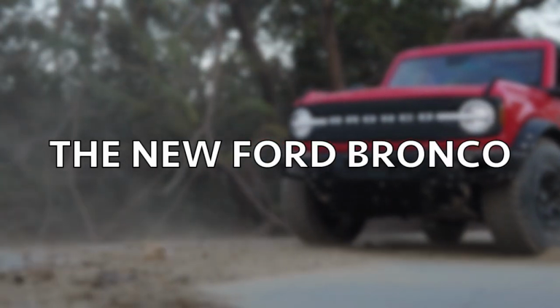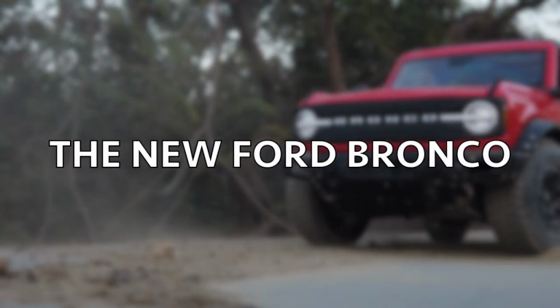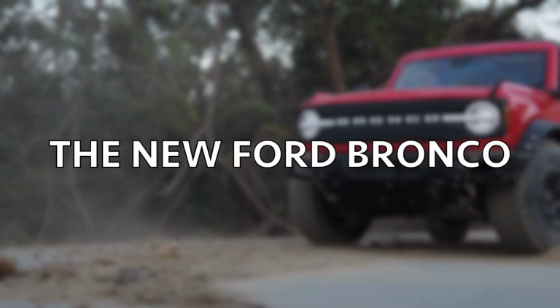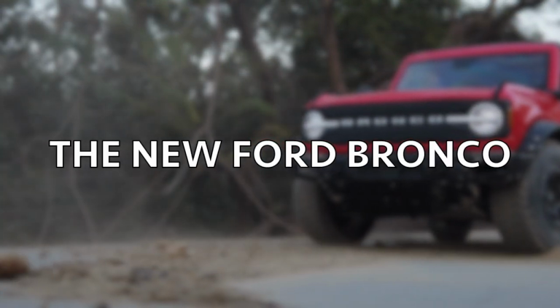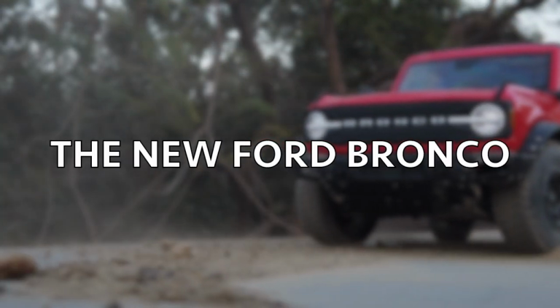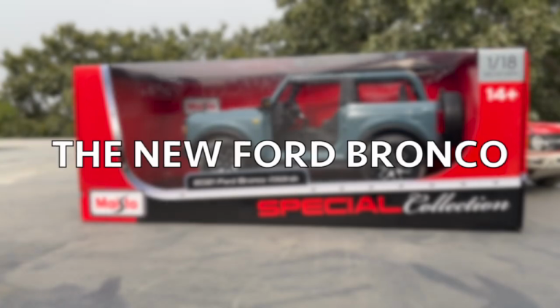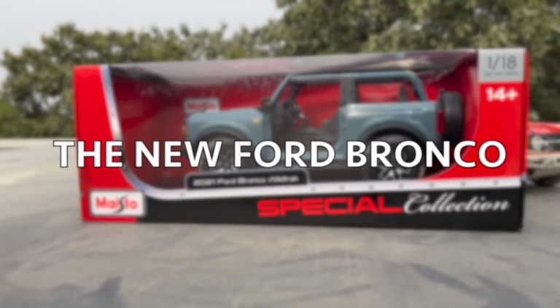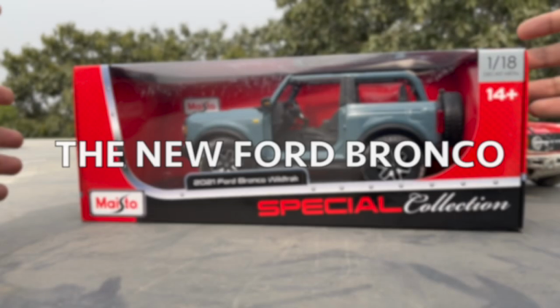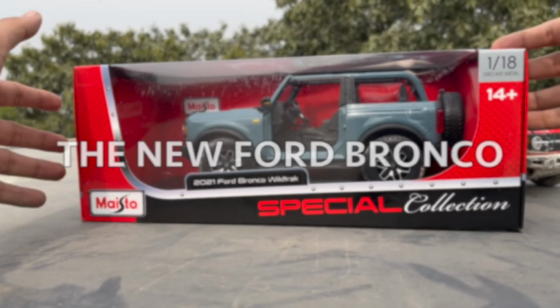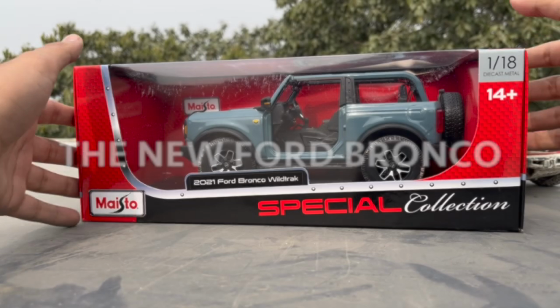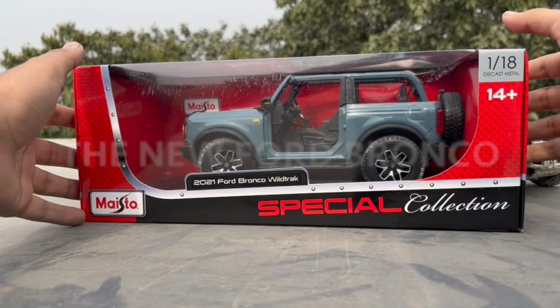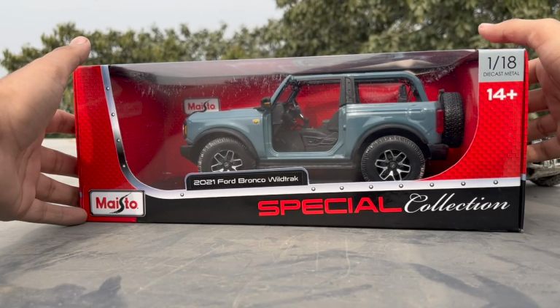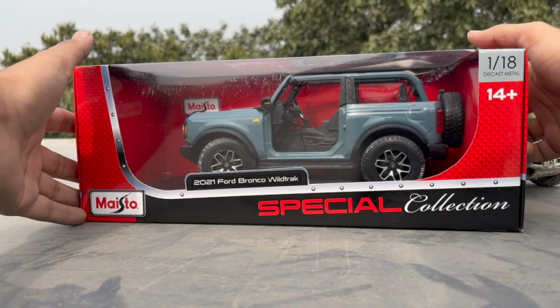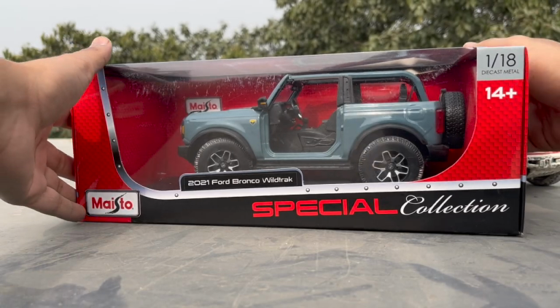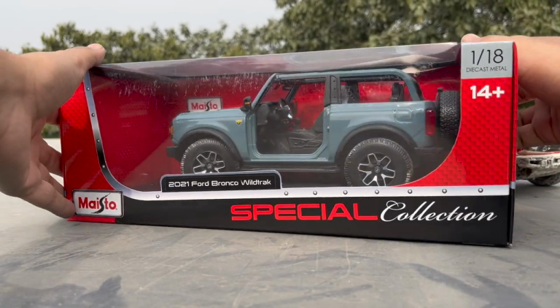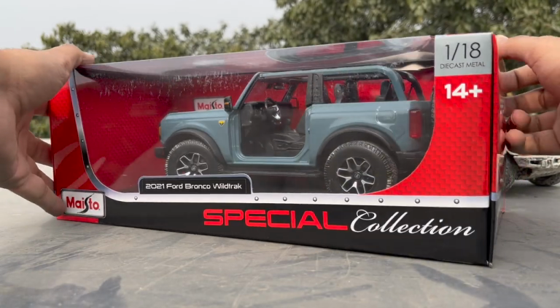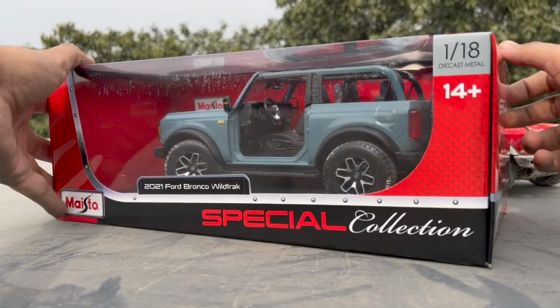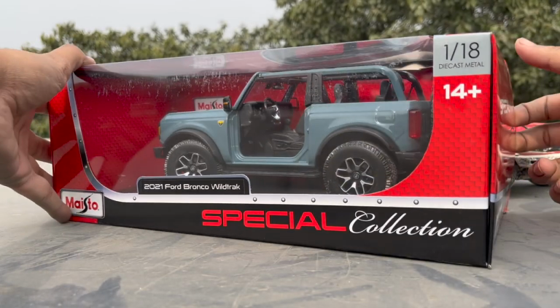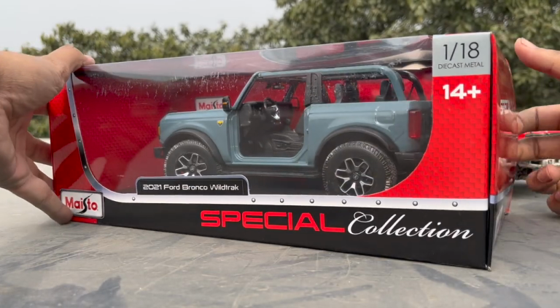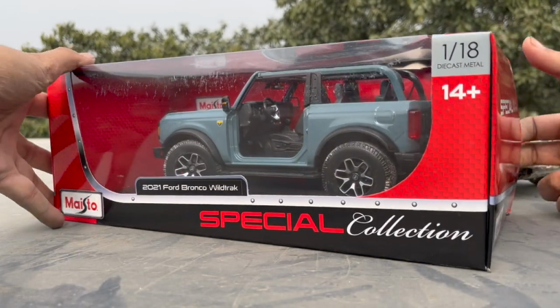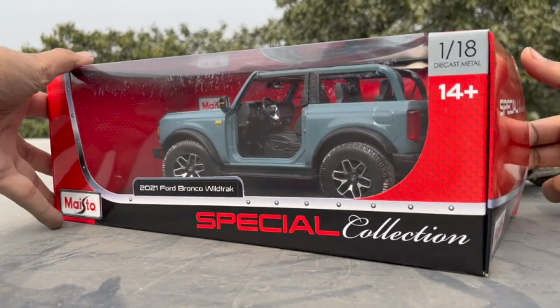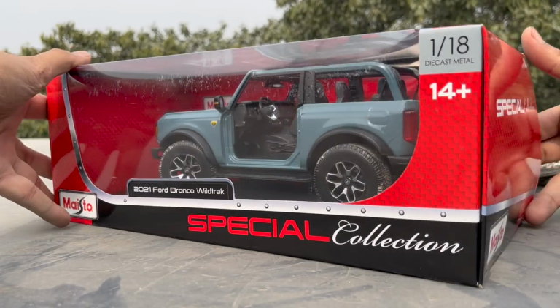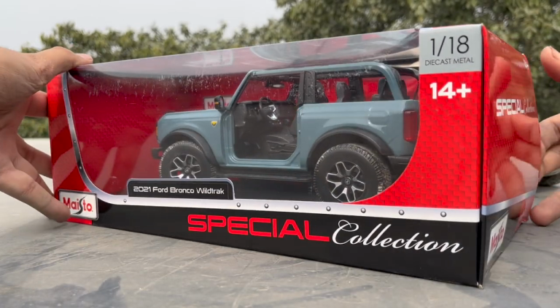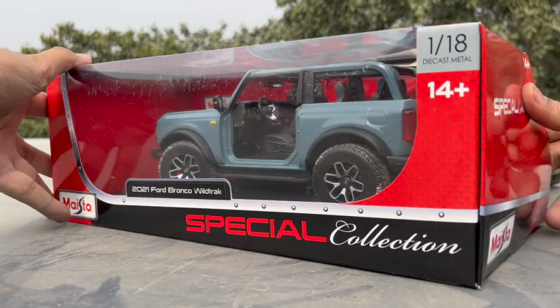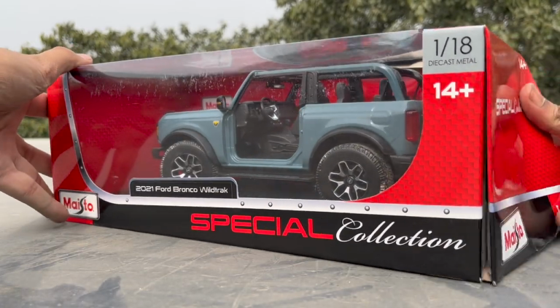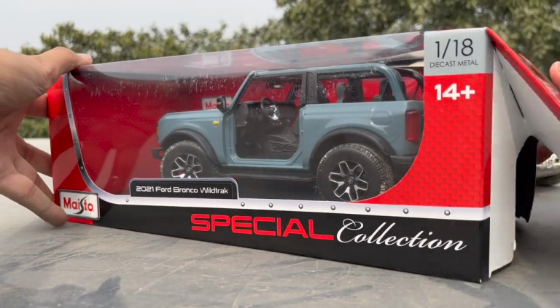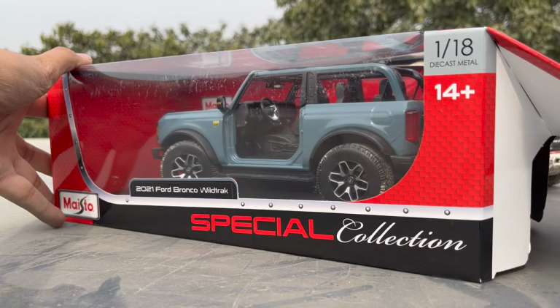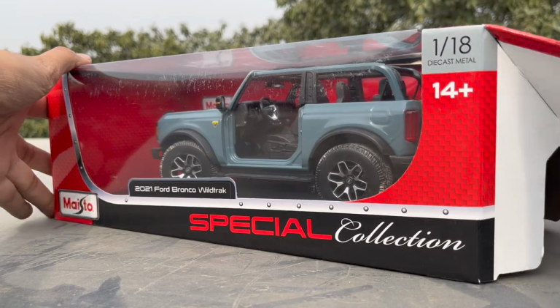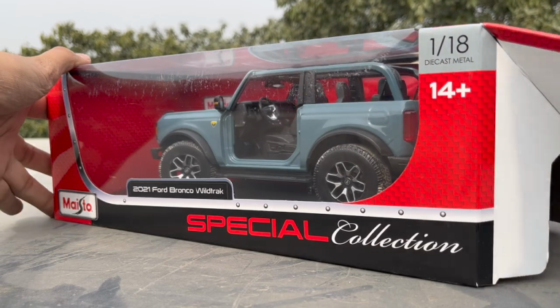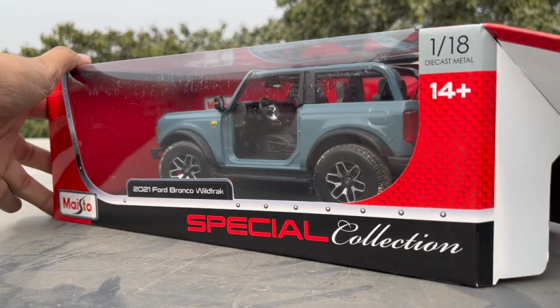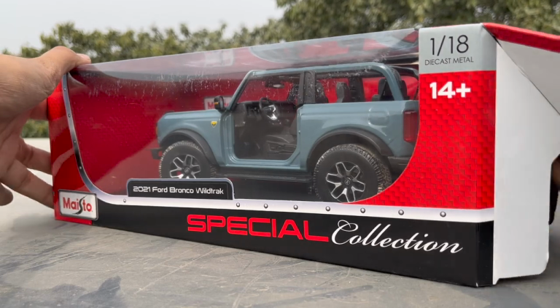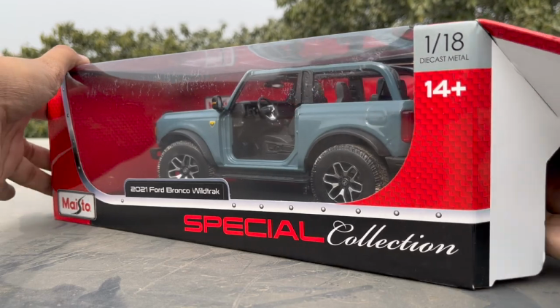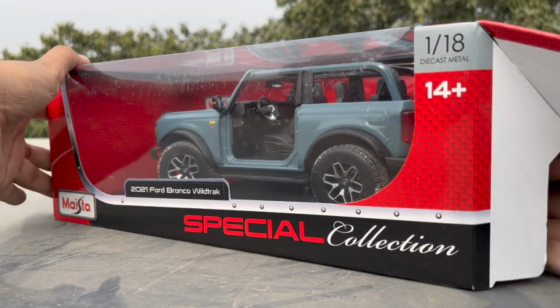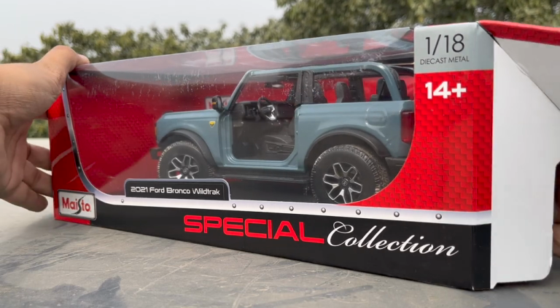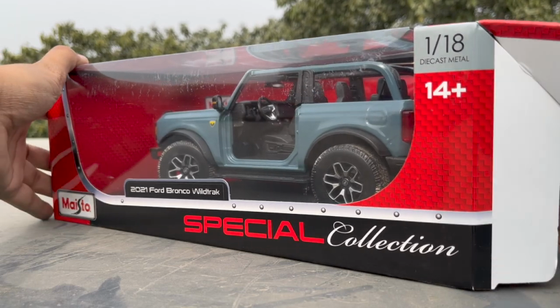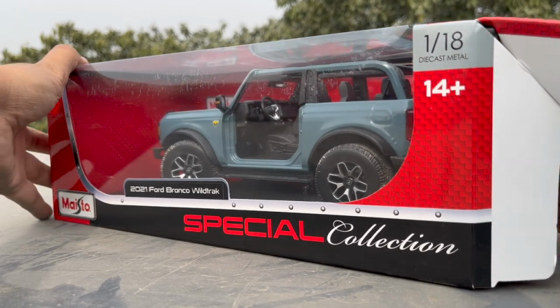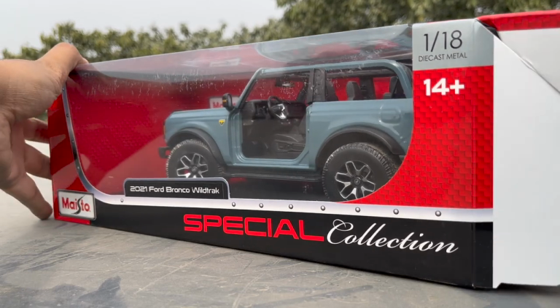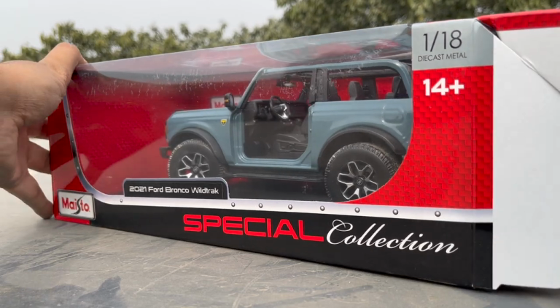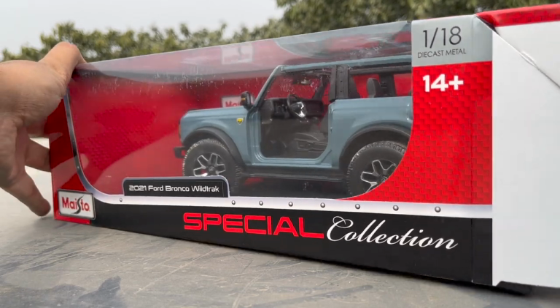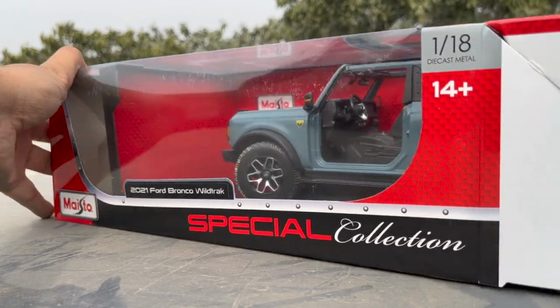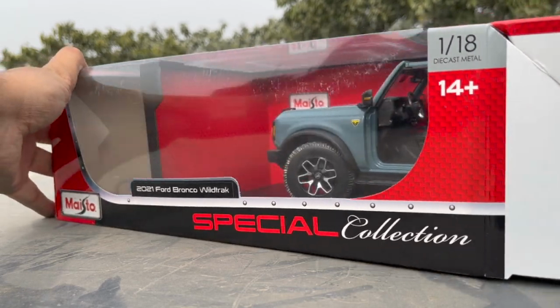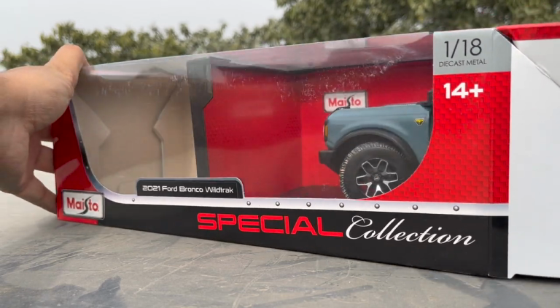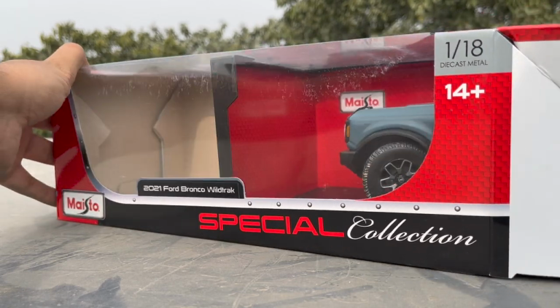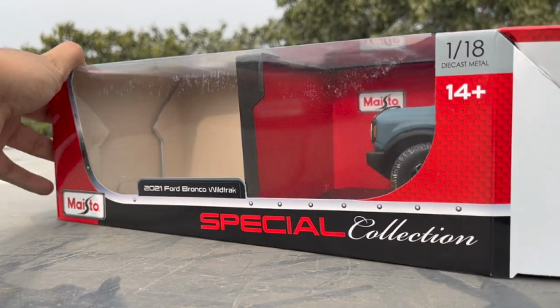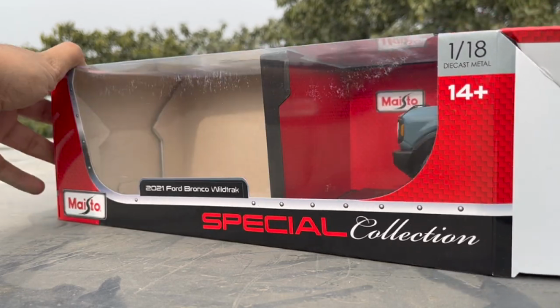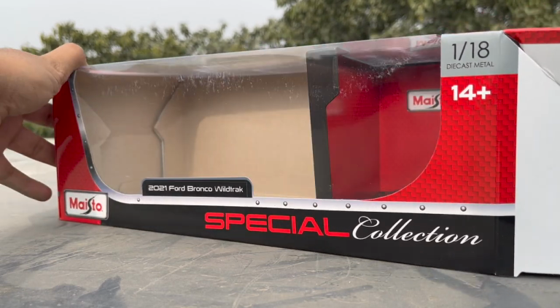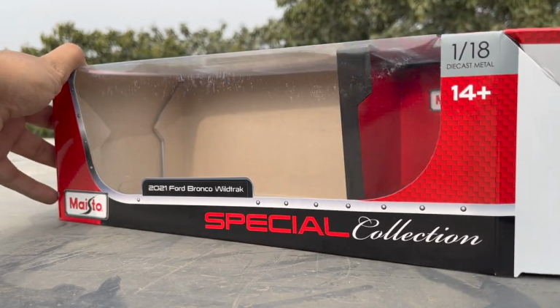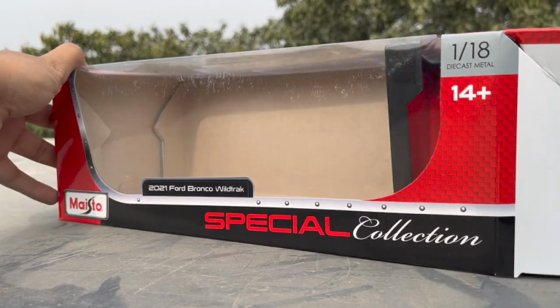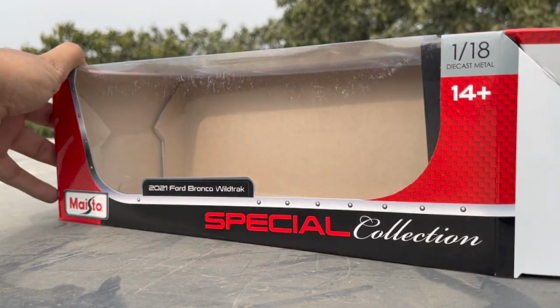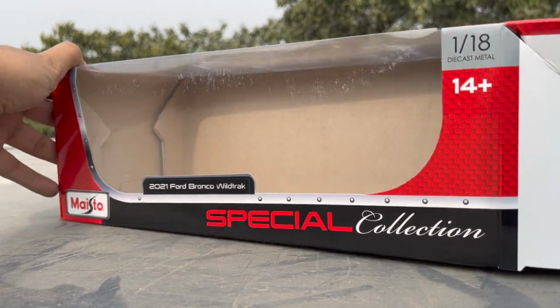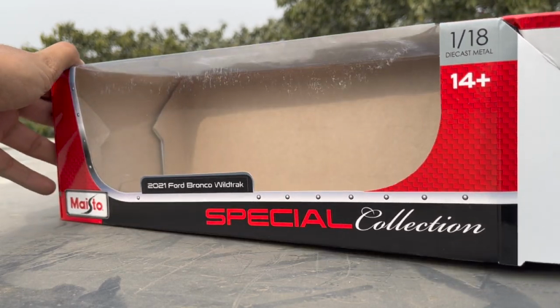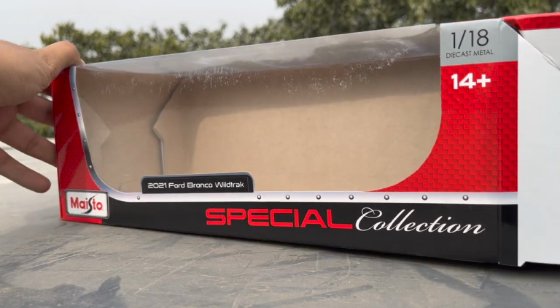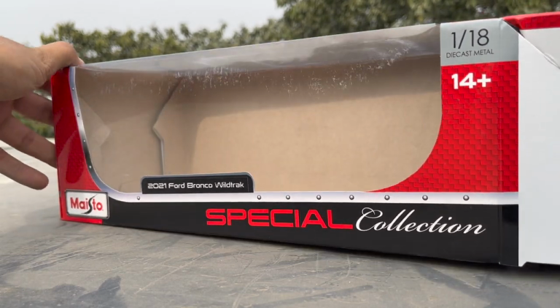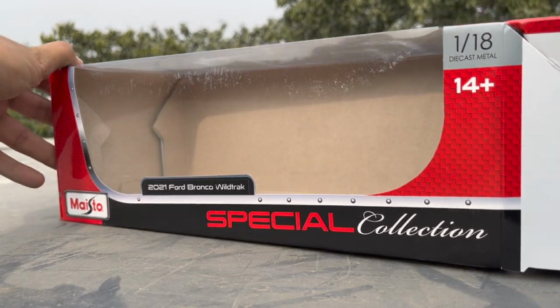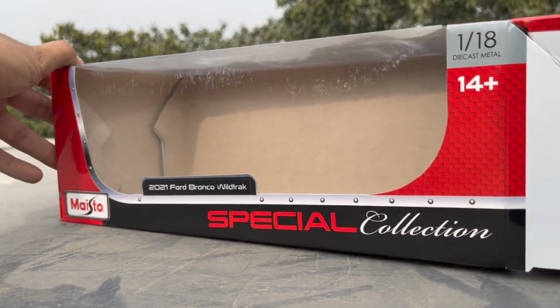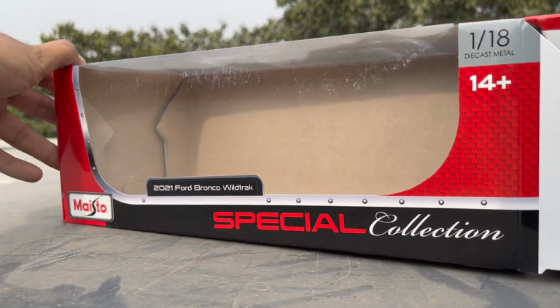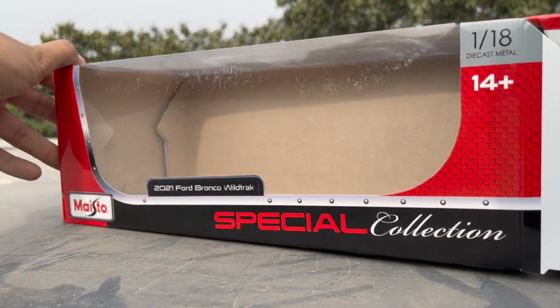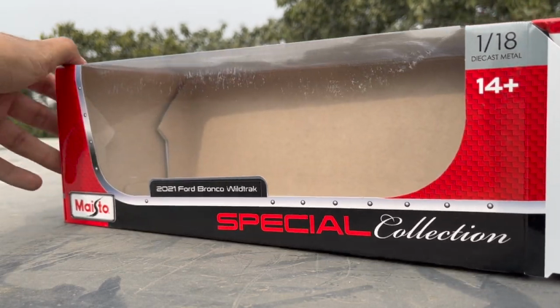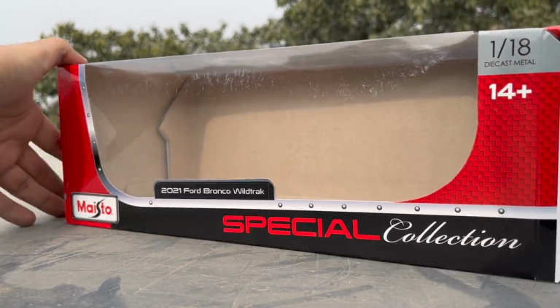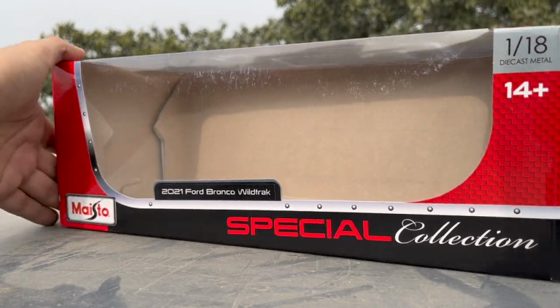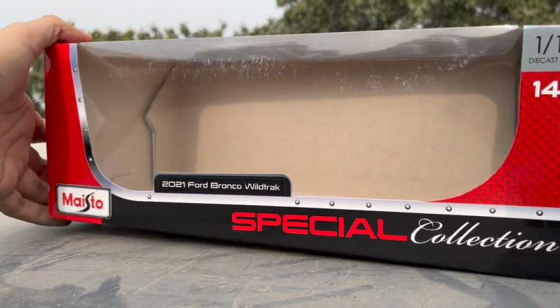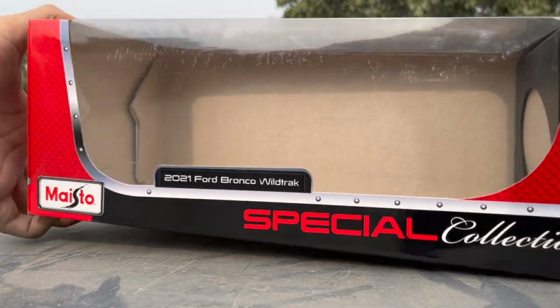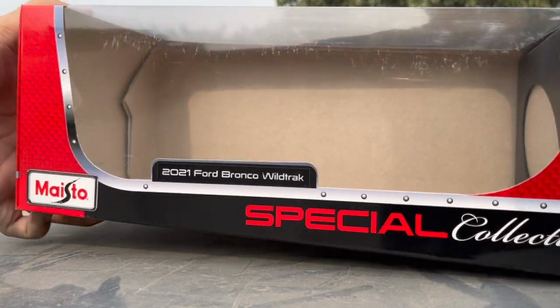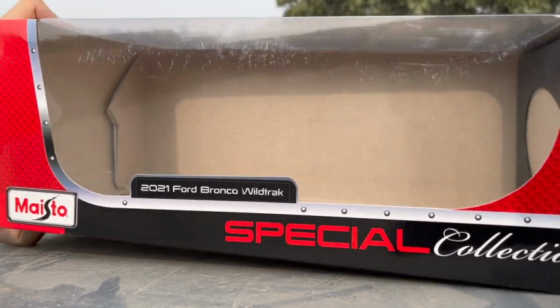Hi everyone, welcome to another video. Today I'm going to unbox one of my new favorite off-roaders, the 2021 Ford Bronco.